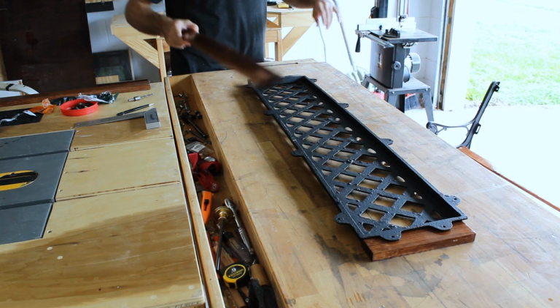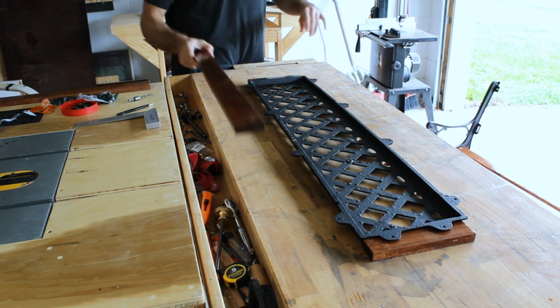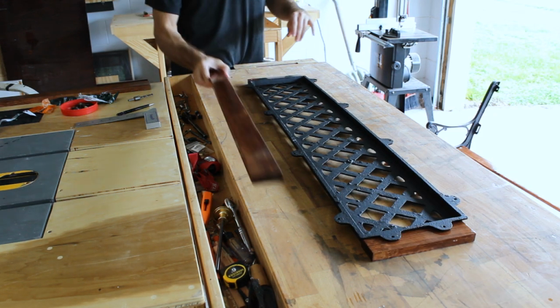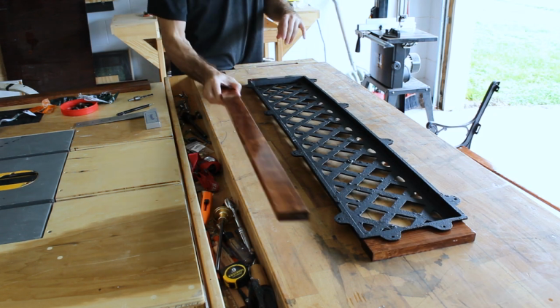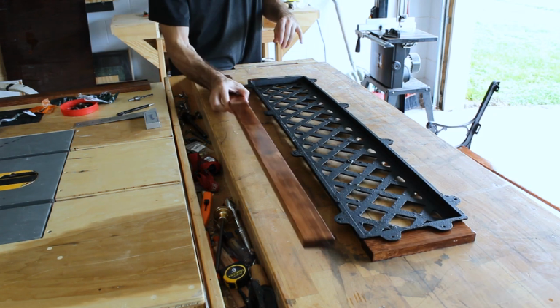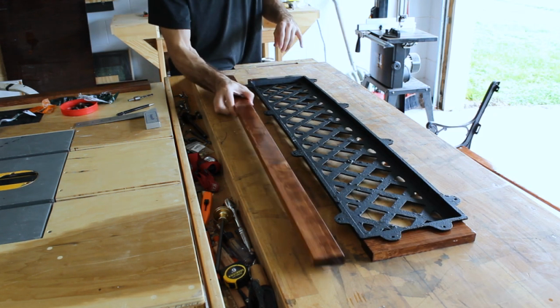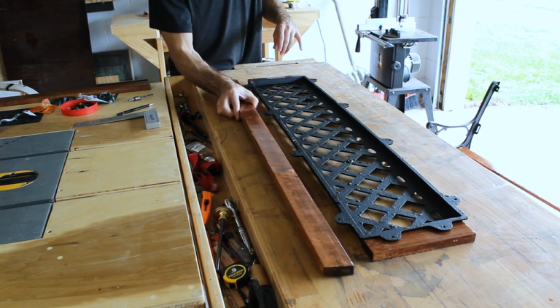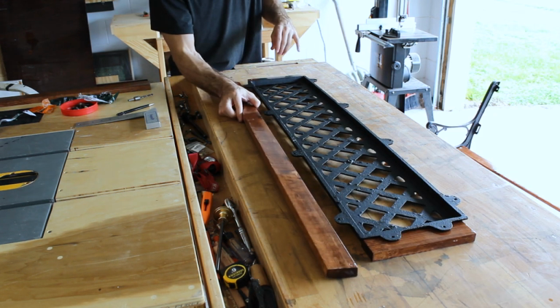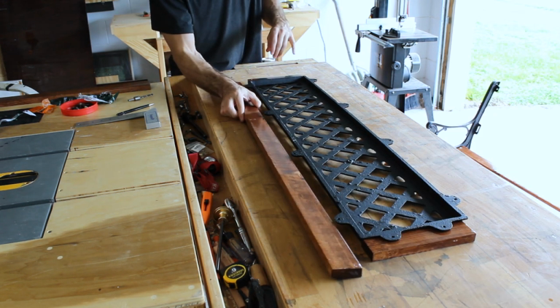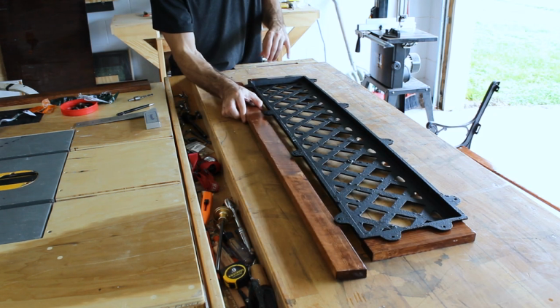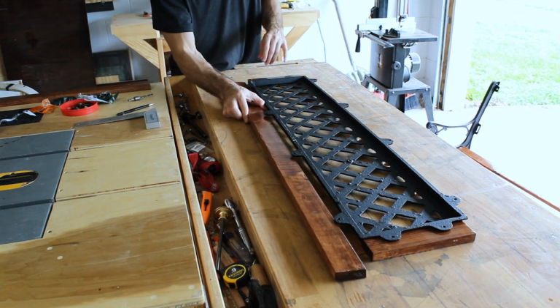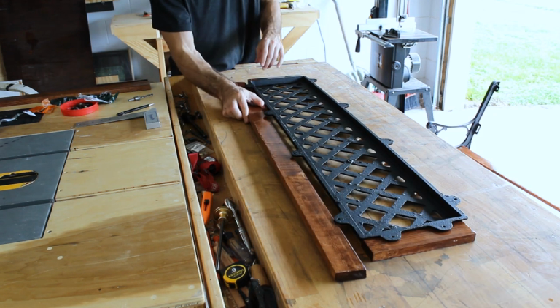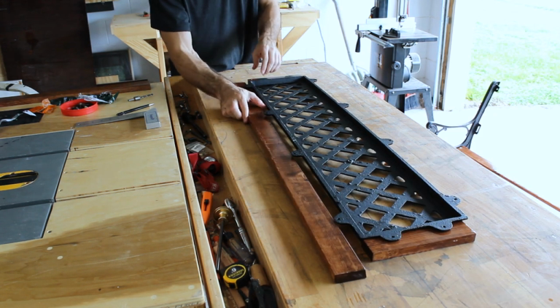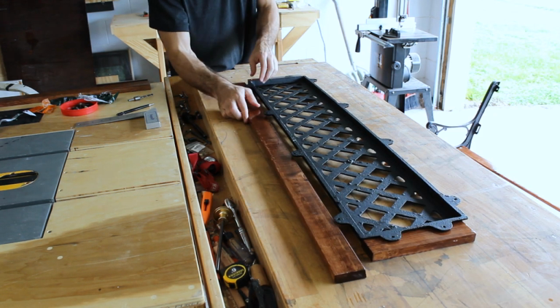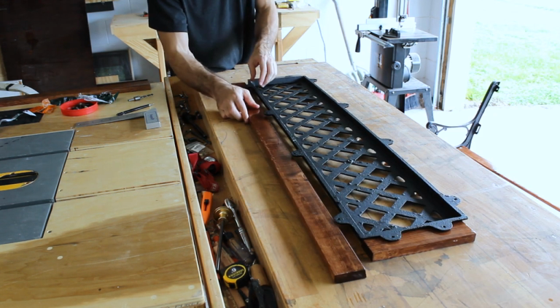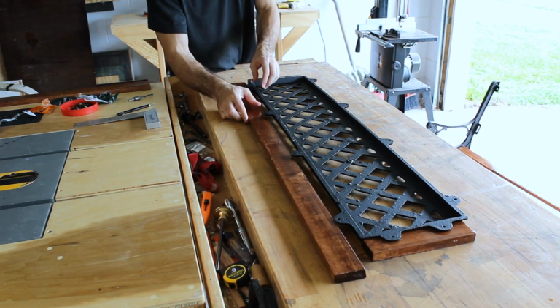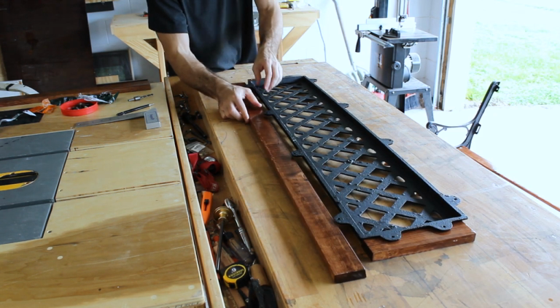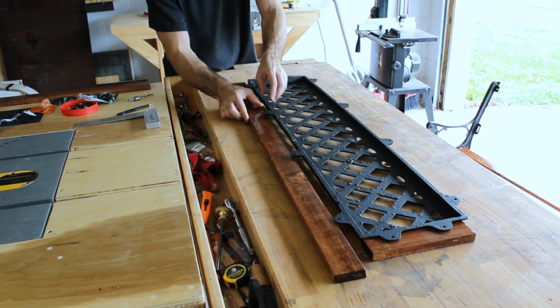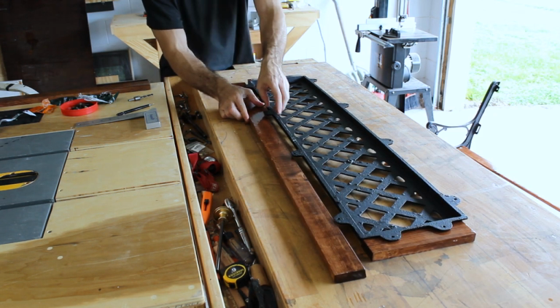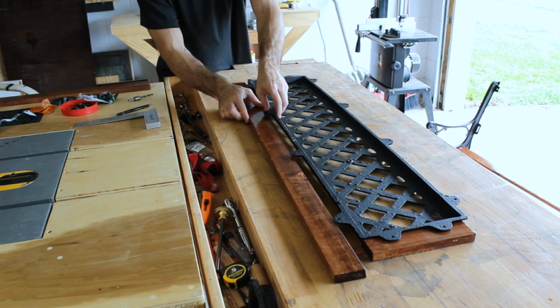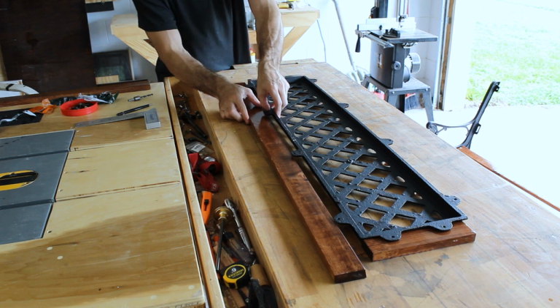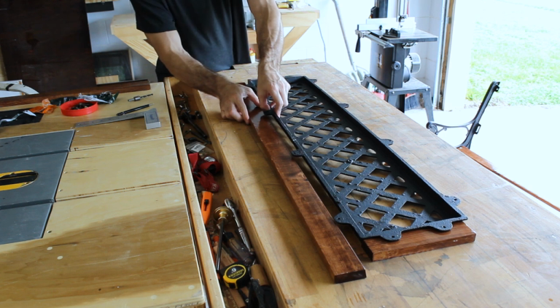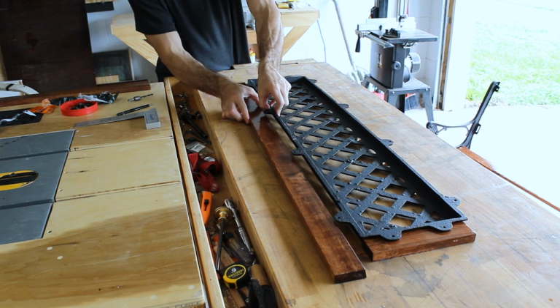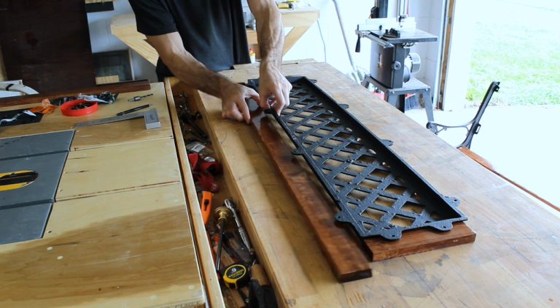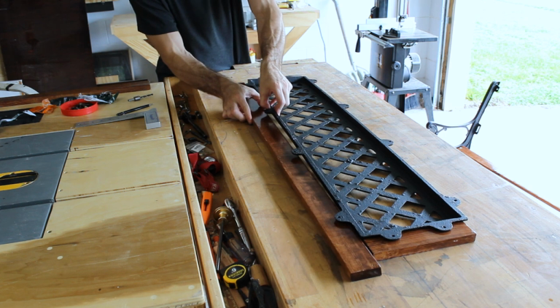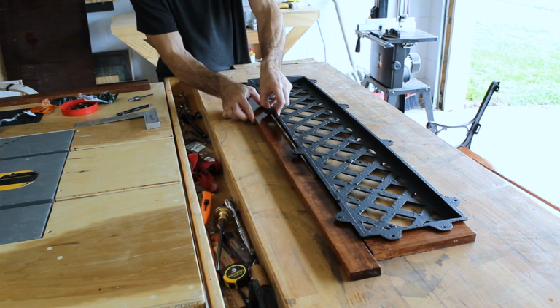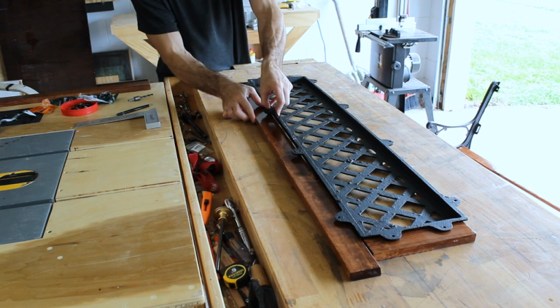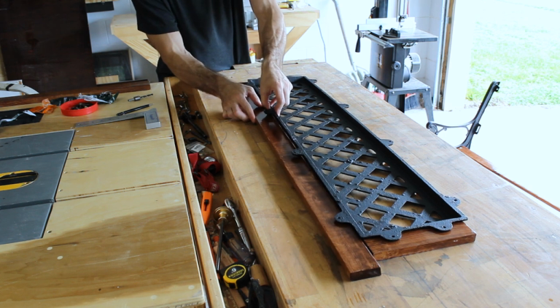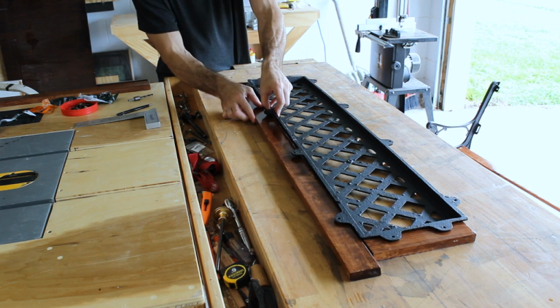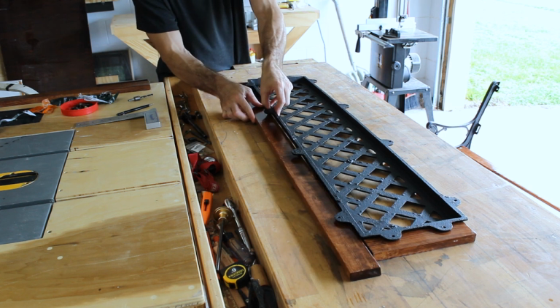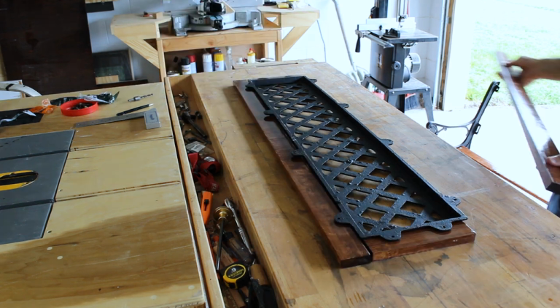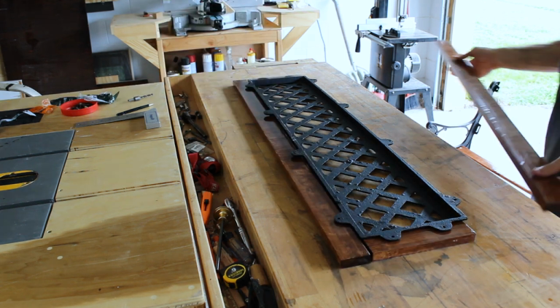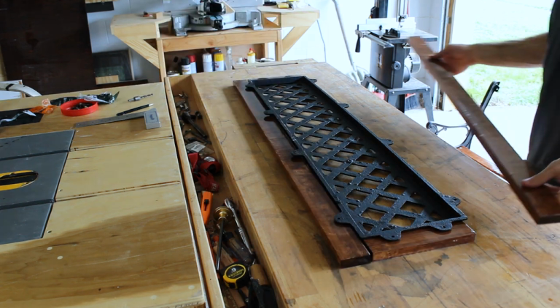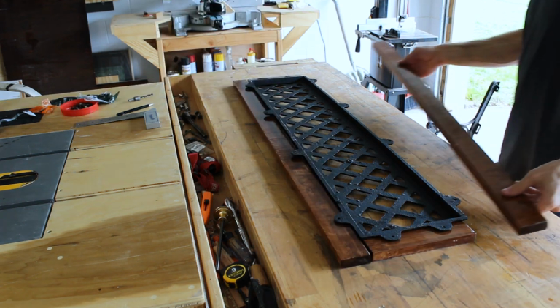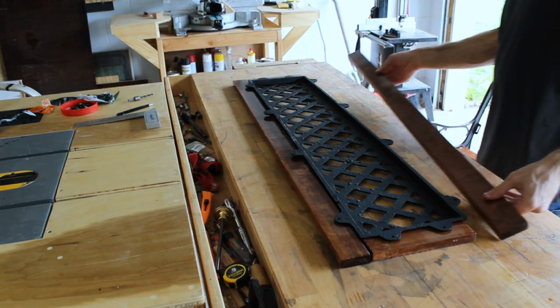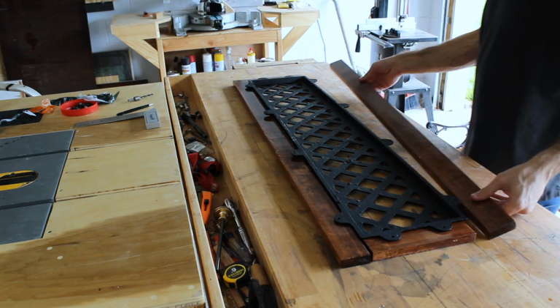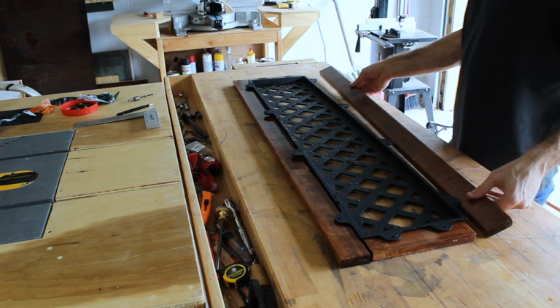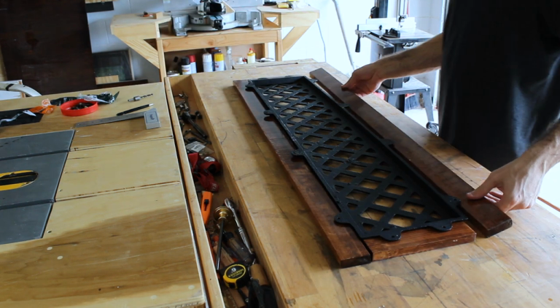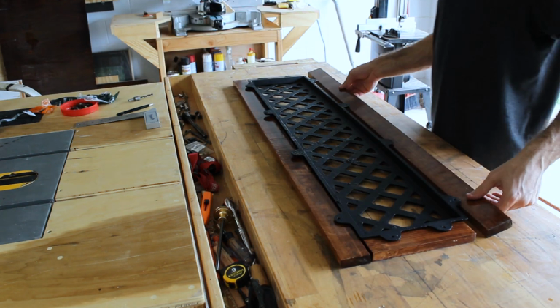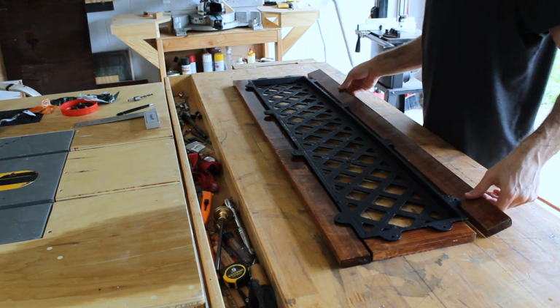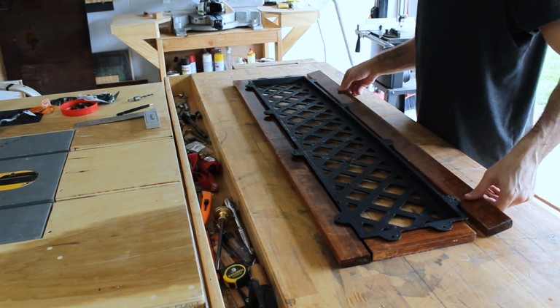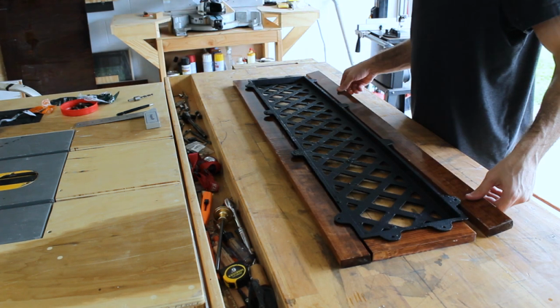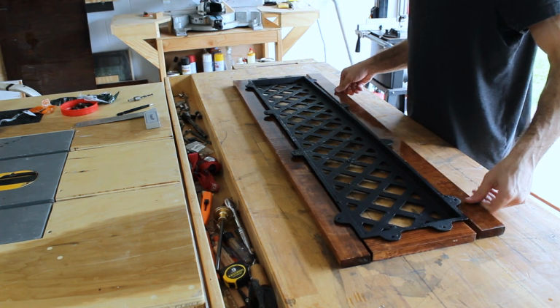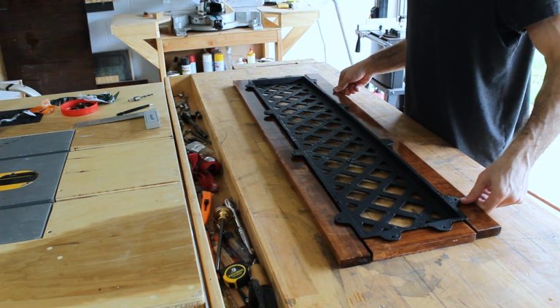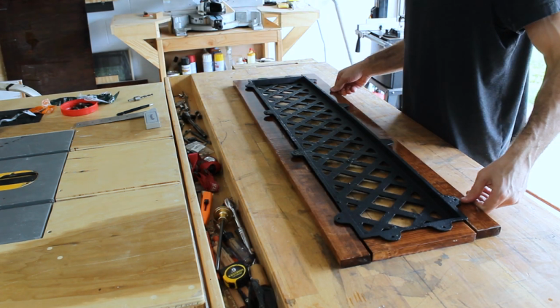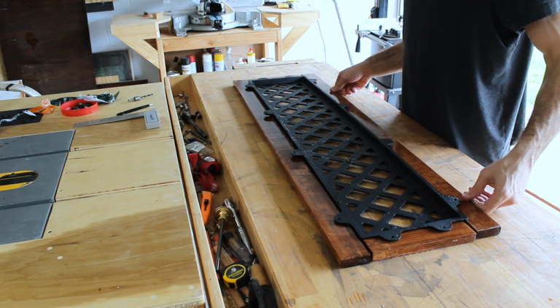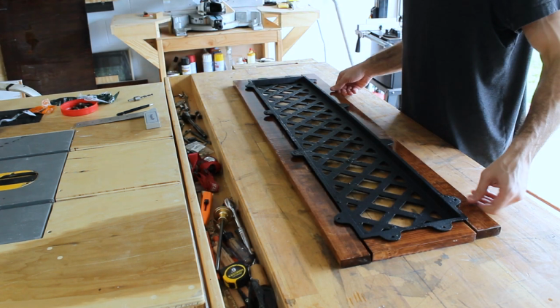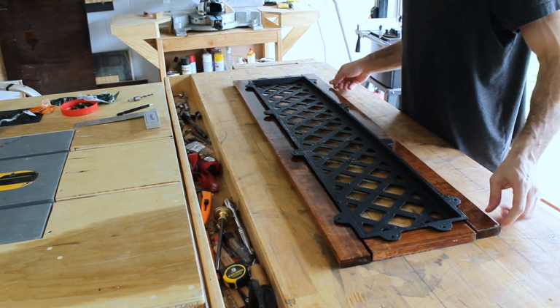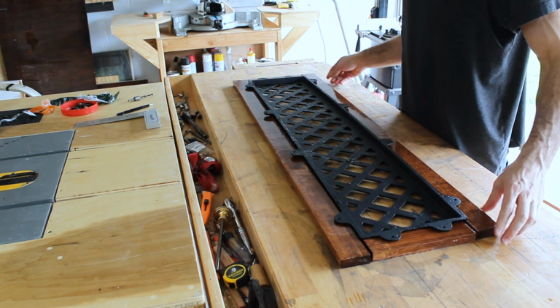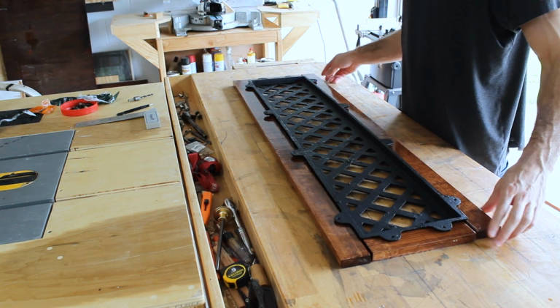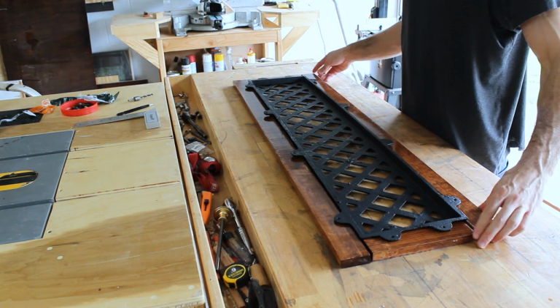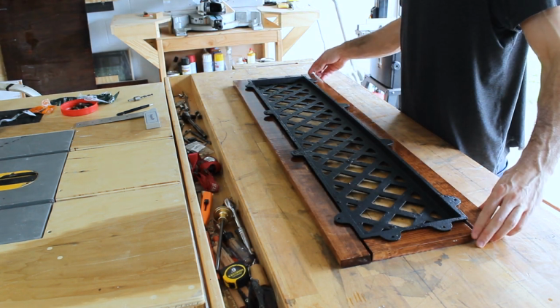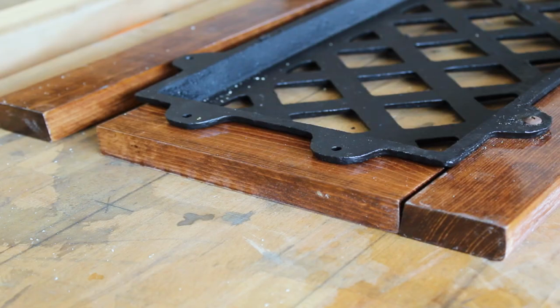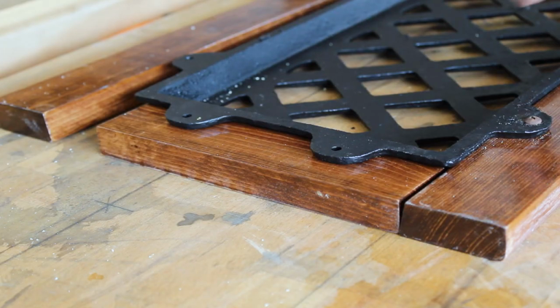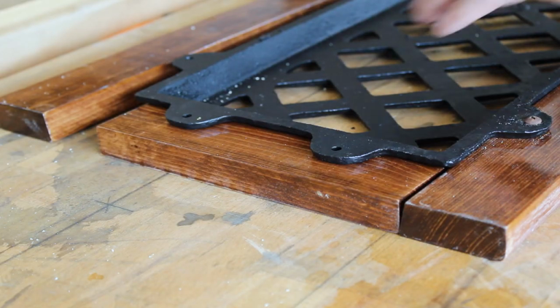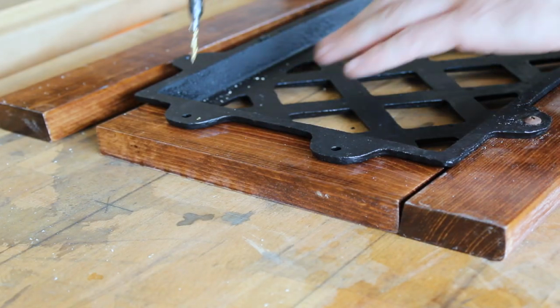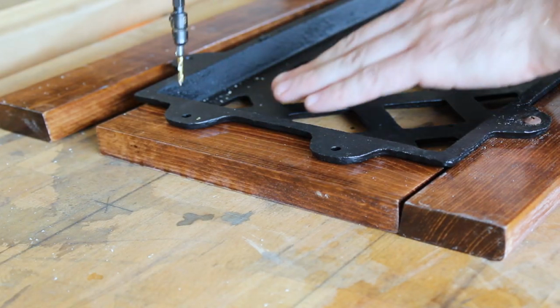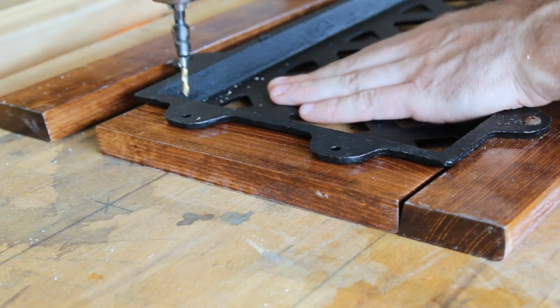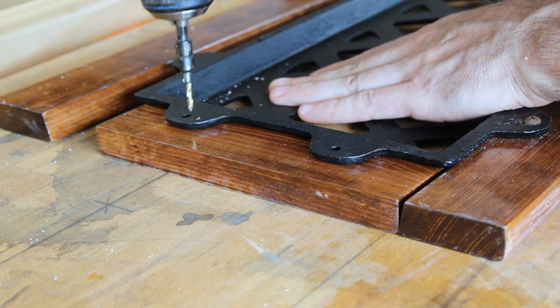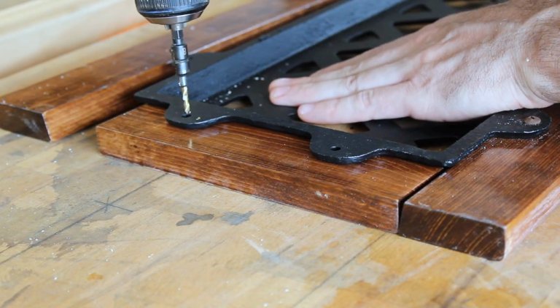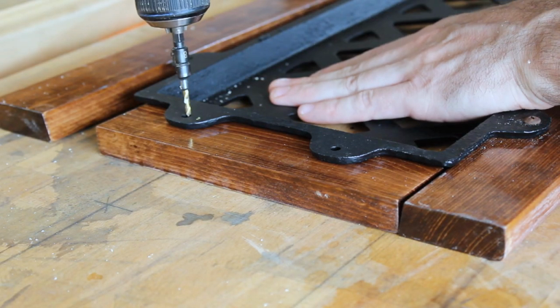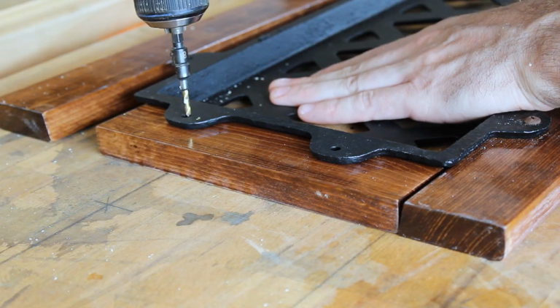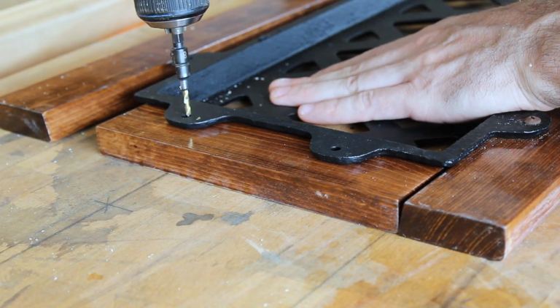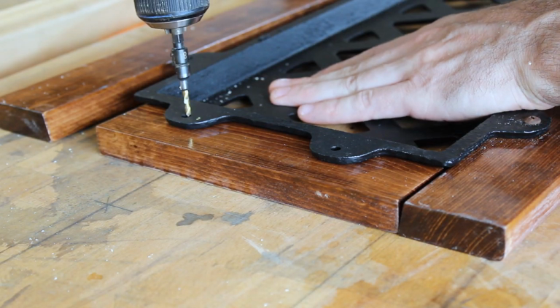For the back of the bench, I didn't have the right length screws, so I recycled the old ones and I'll just replace them once I get the opportunity.